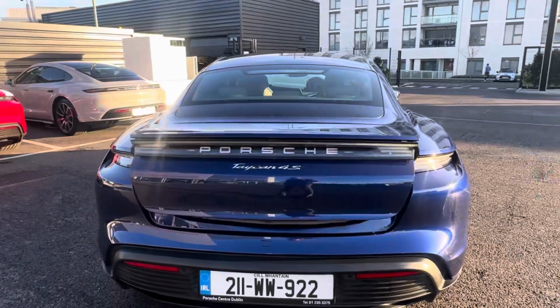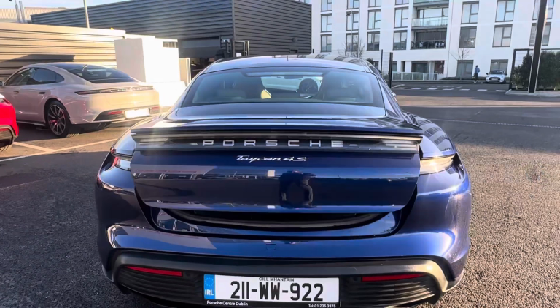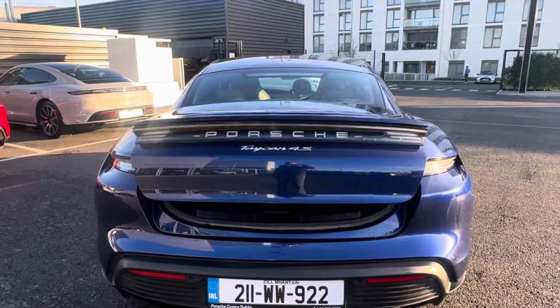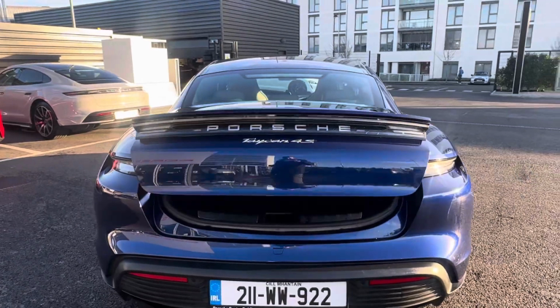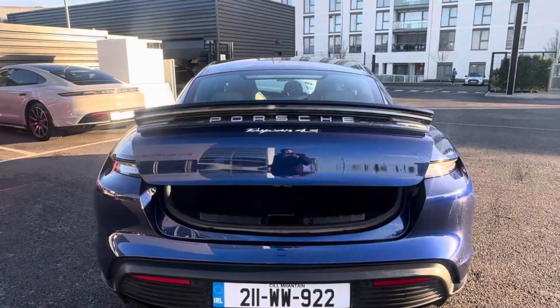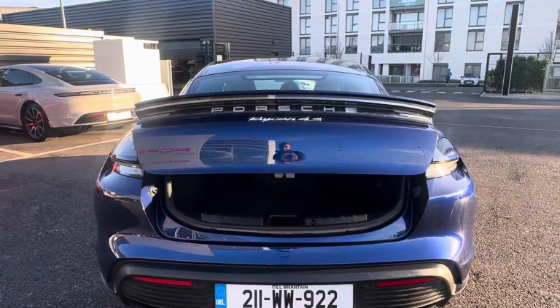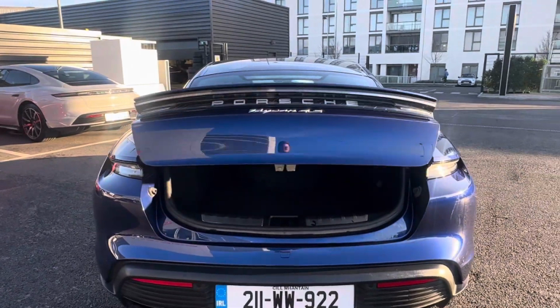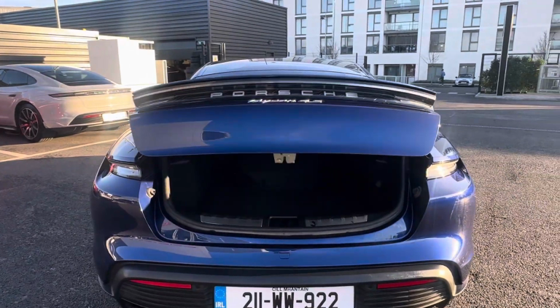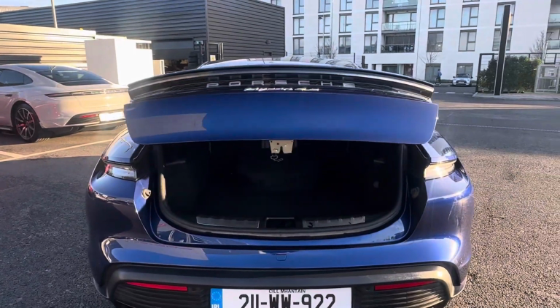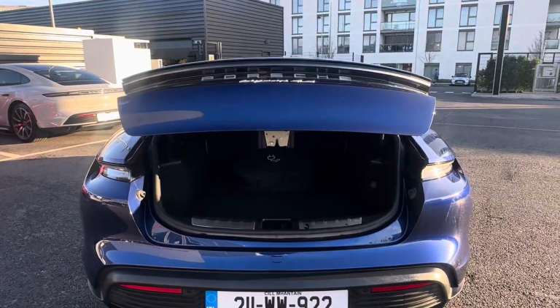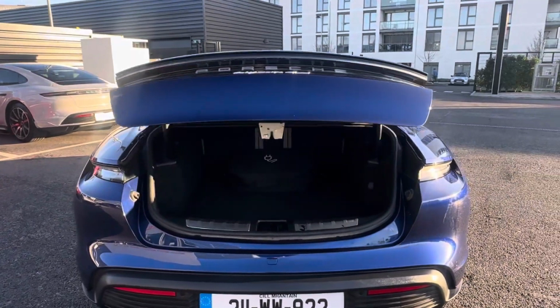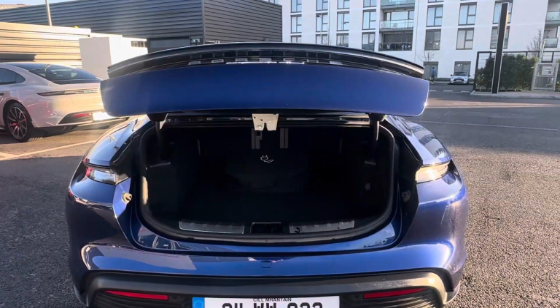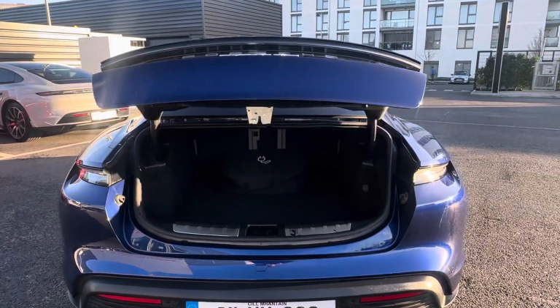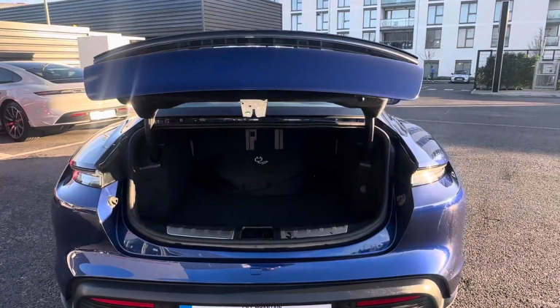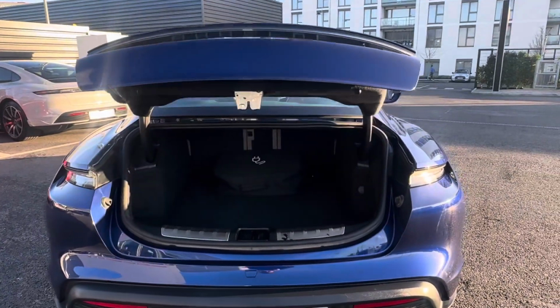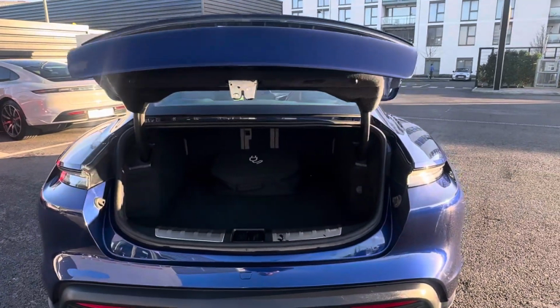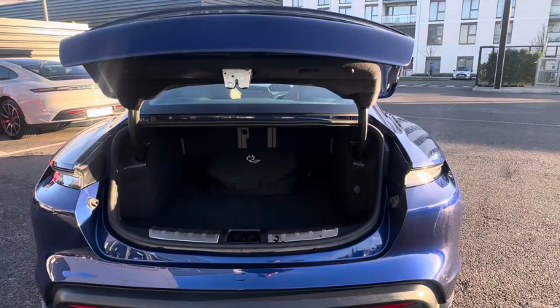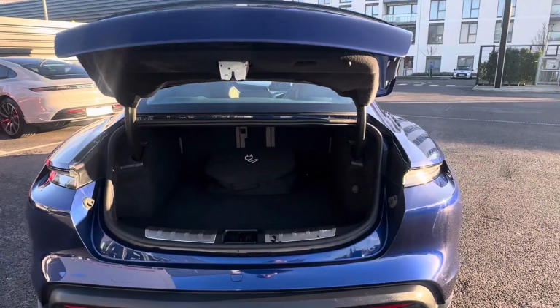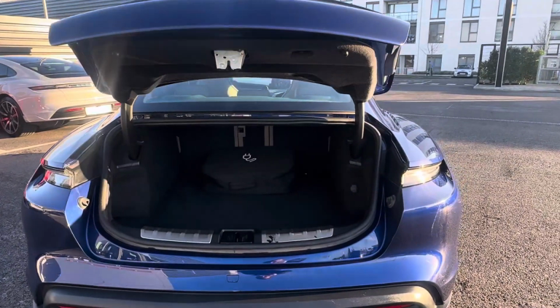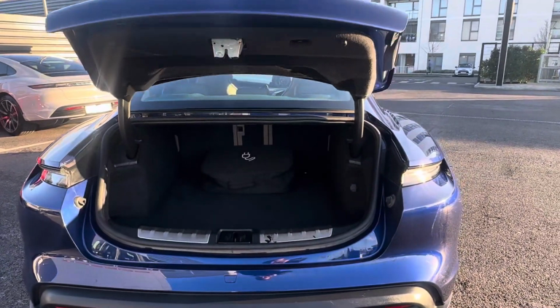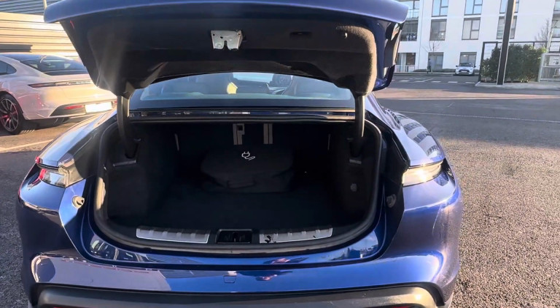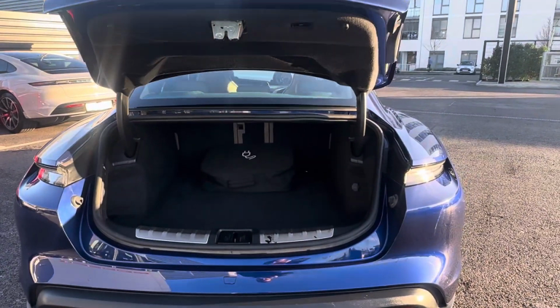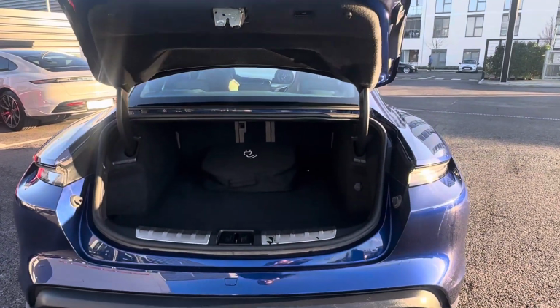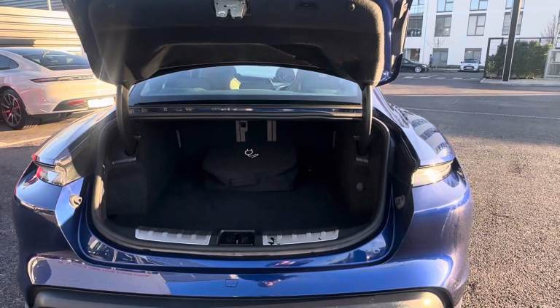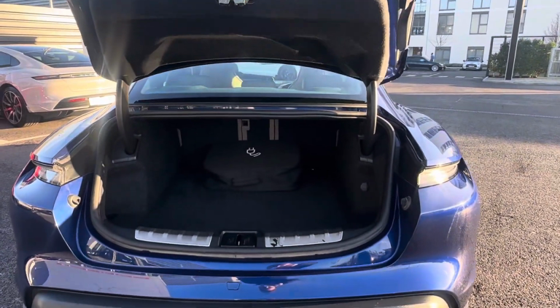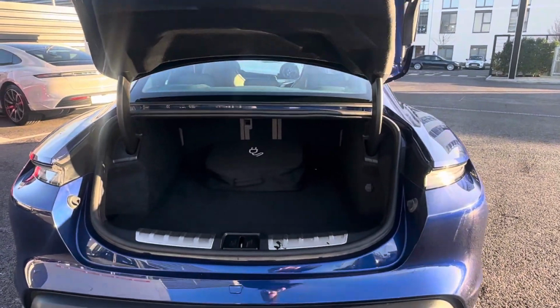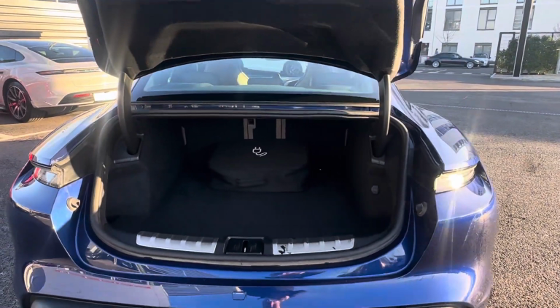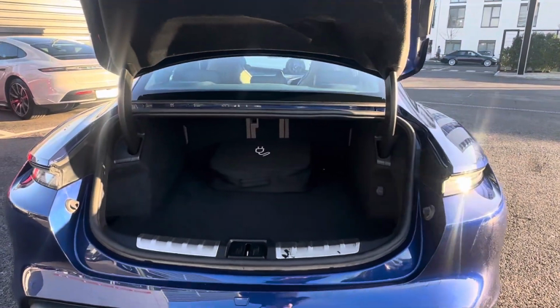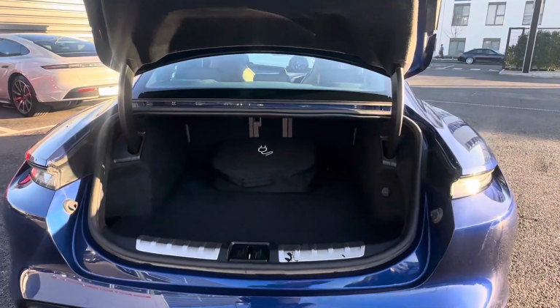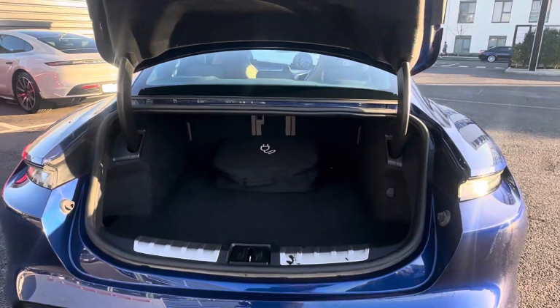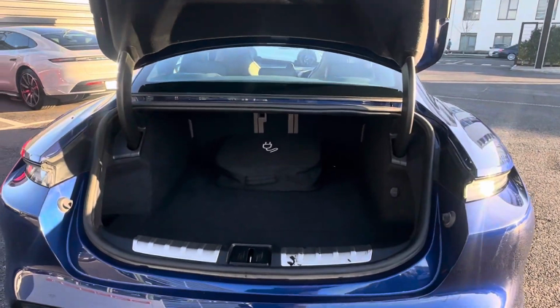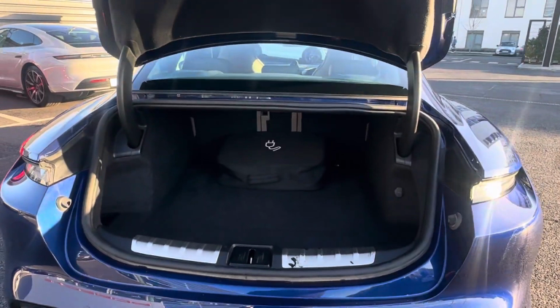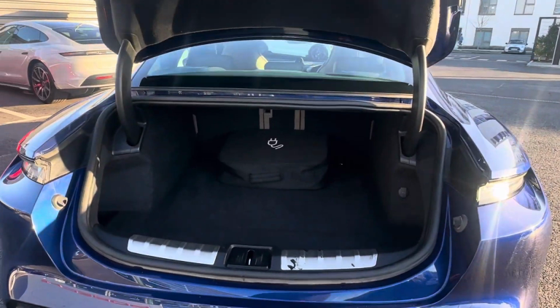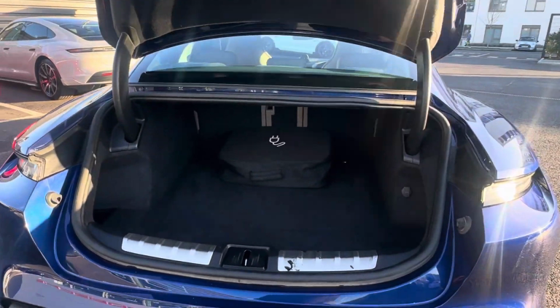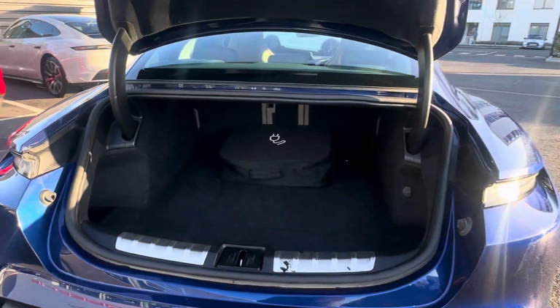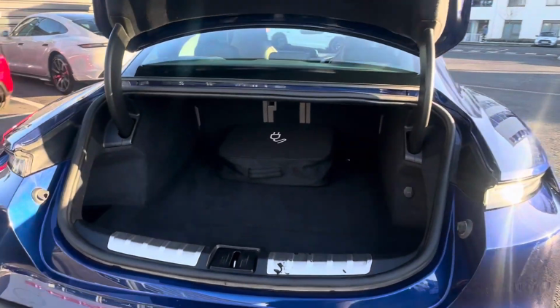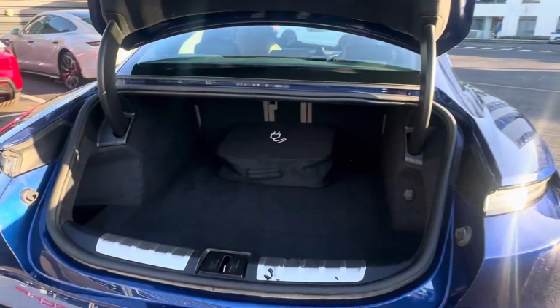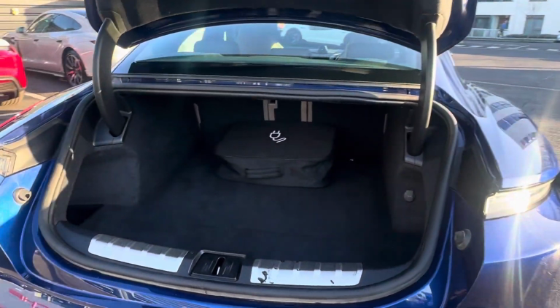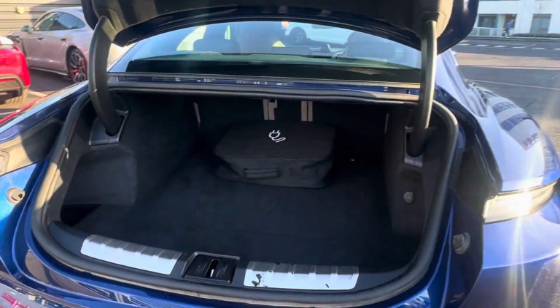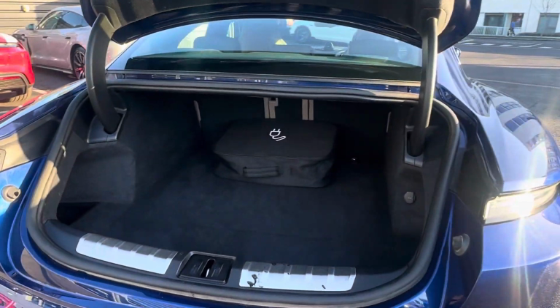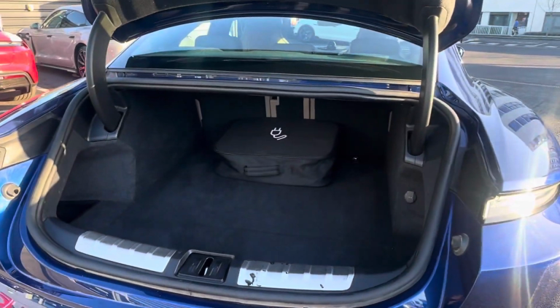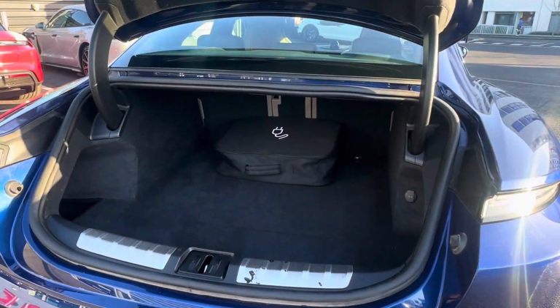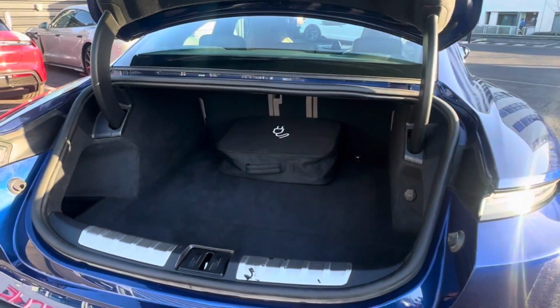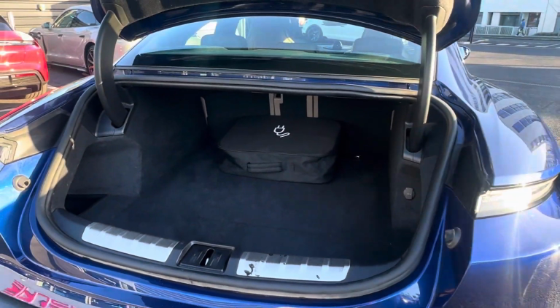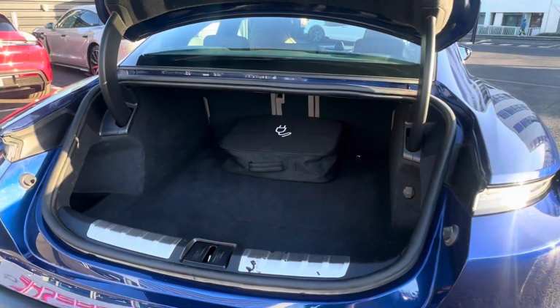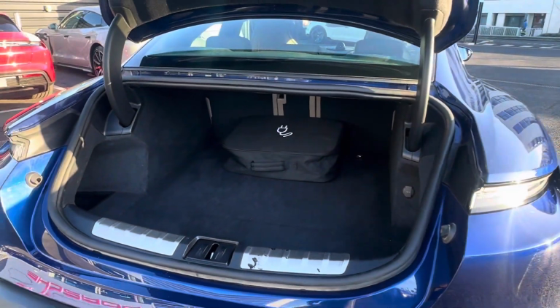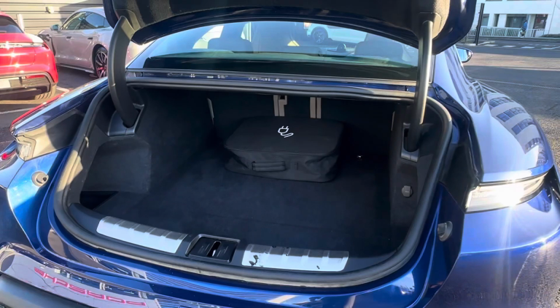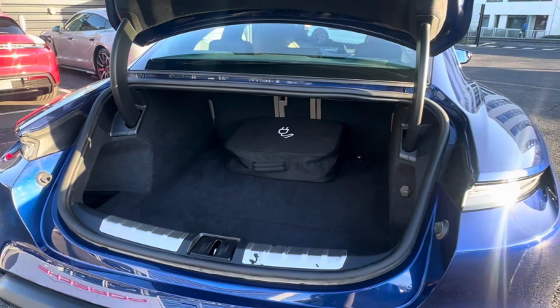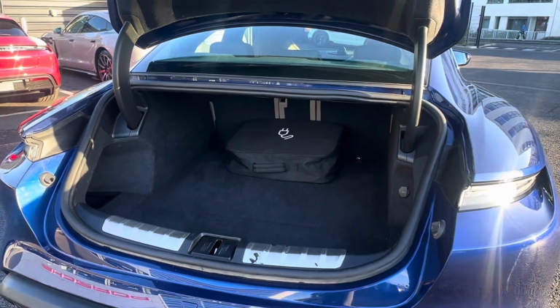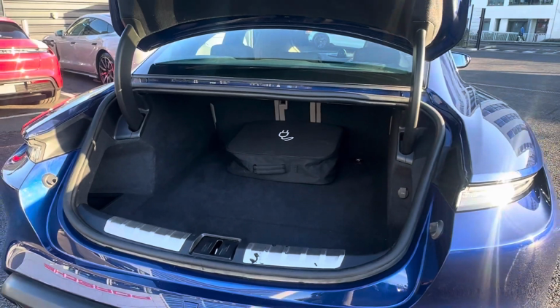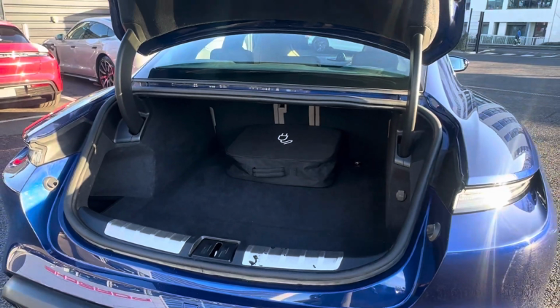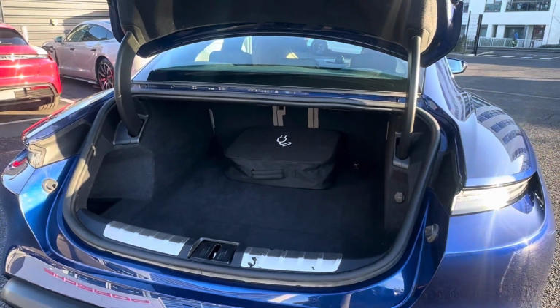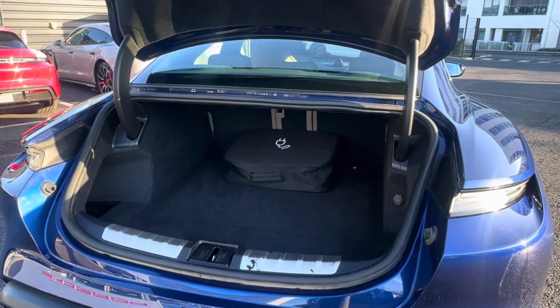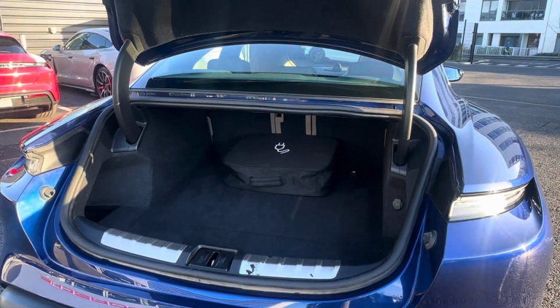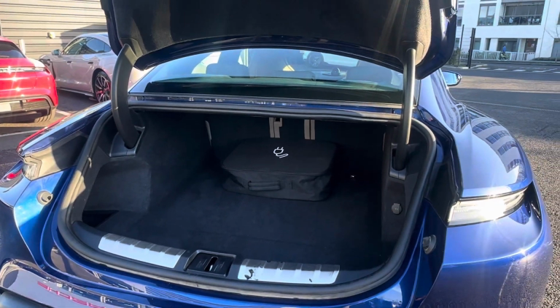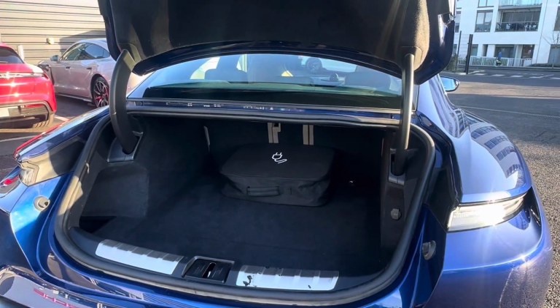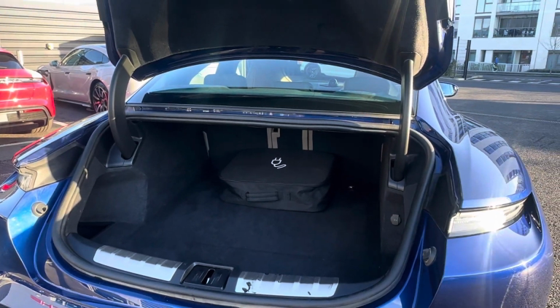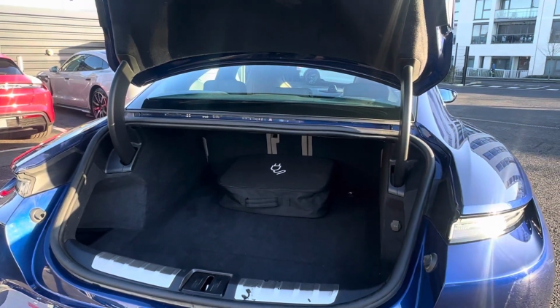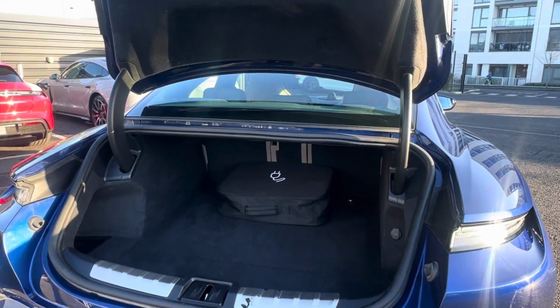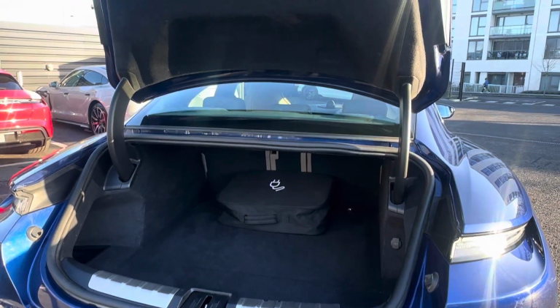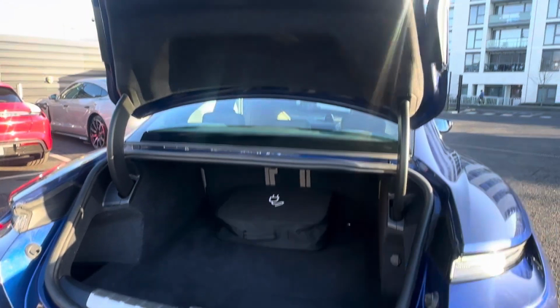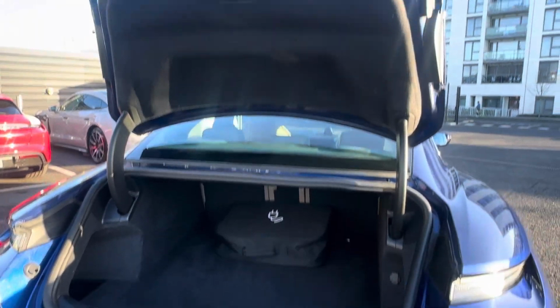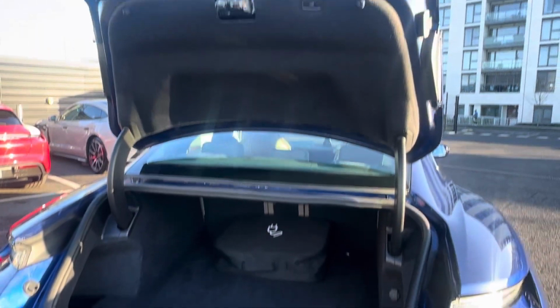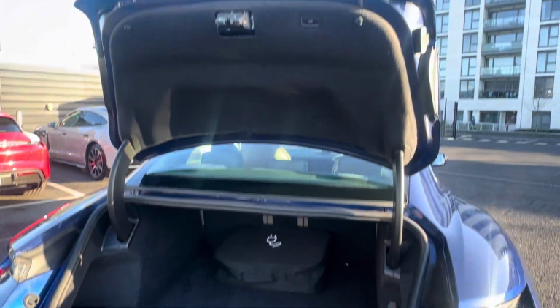Going towards the back, we have plenty of boot space — got a nice set of golf clubs in here, tennis rackets, or large shopping.